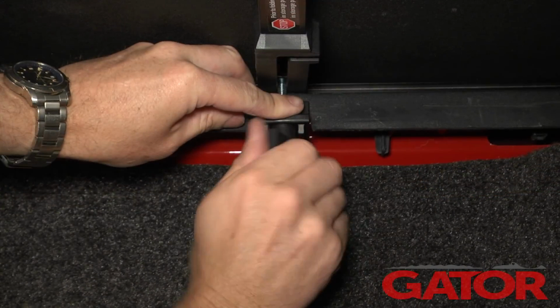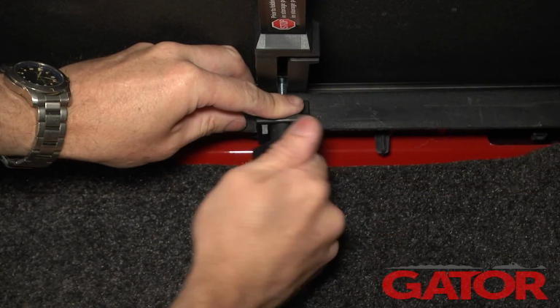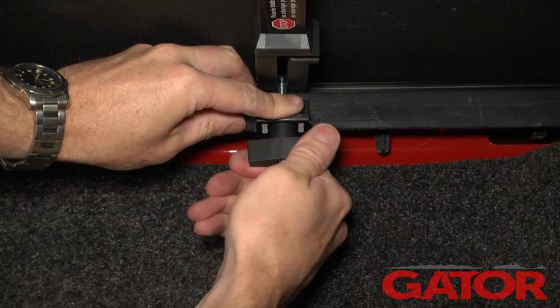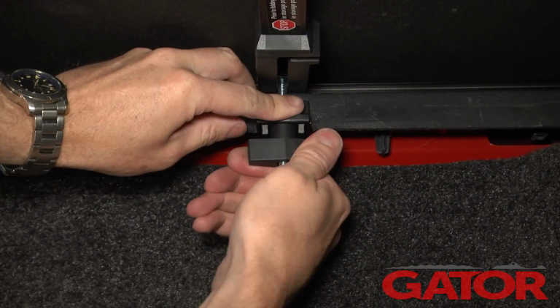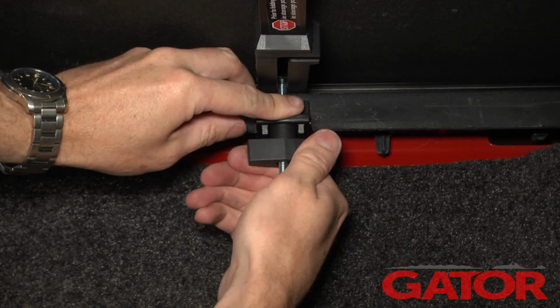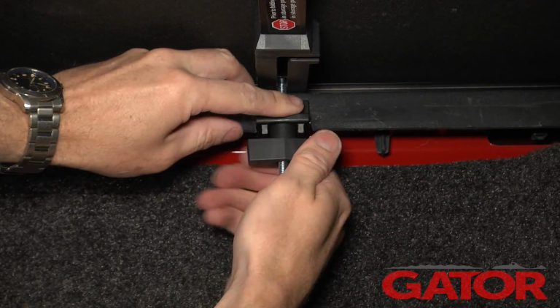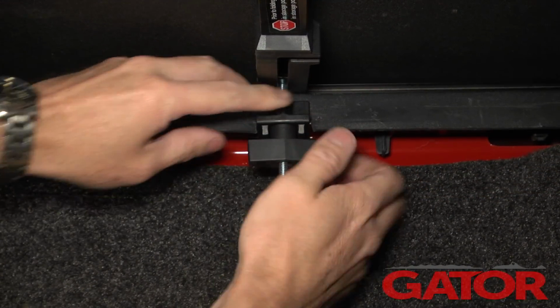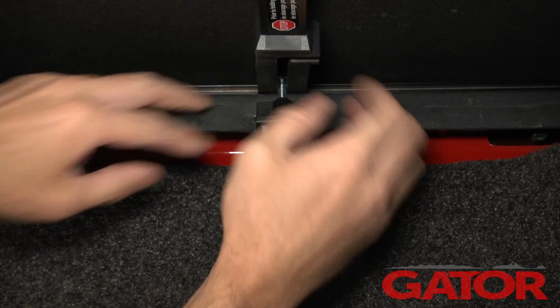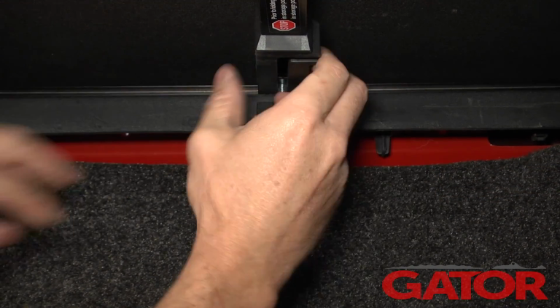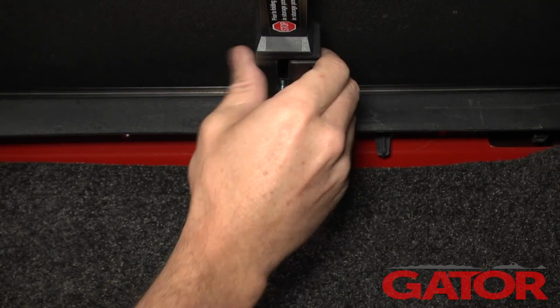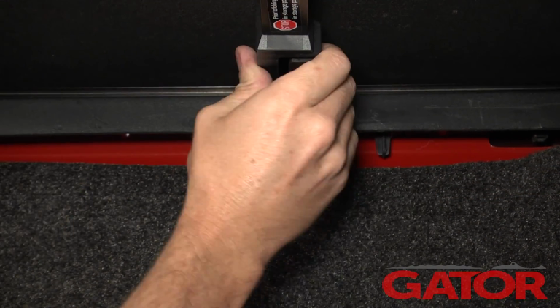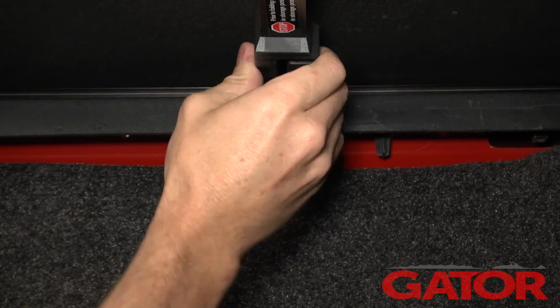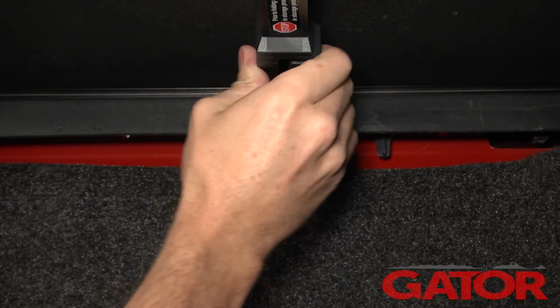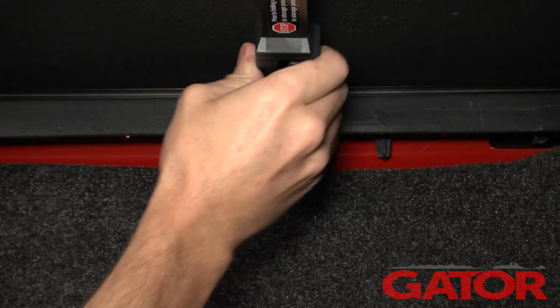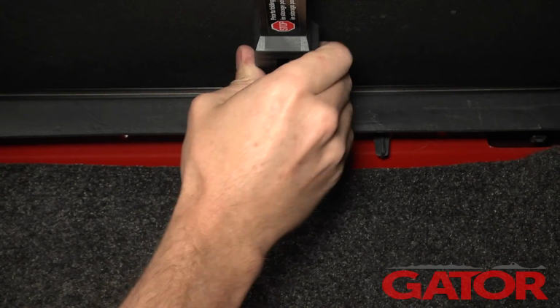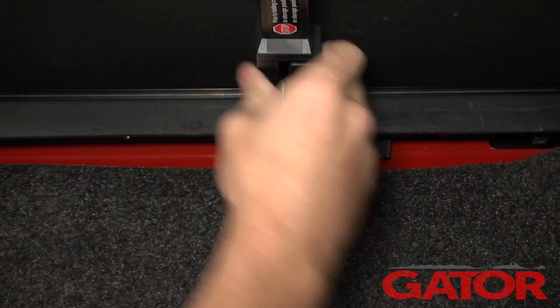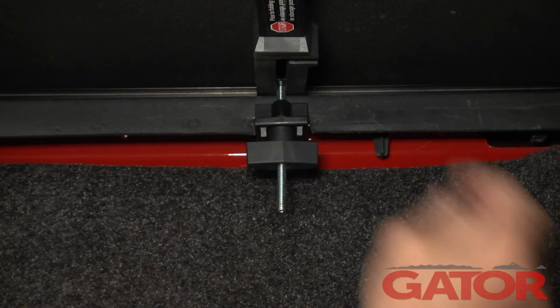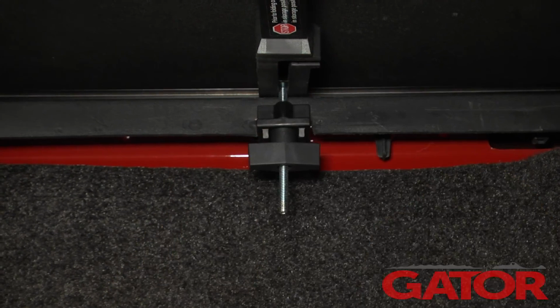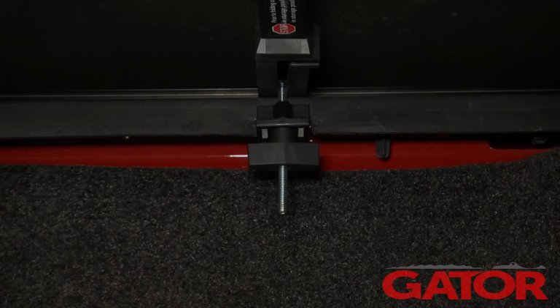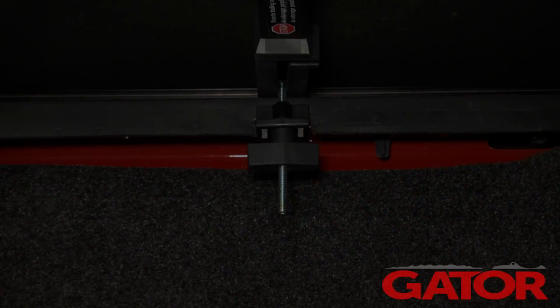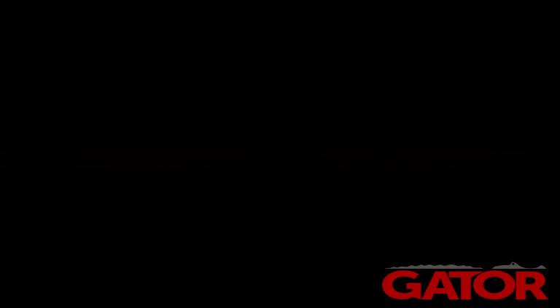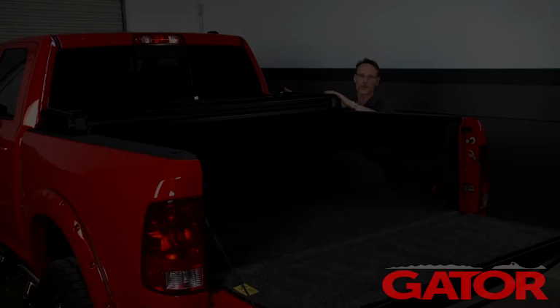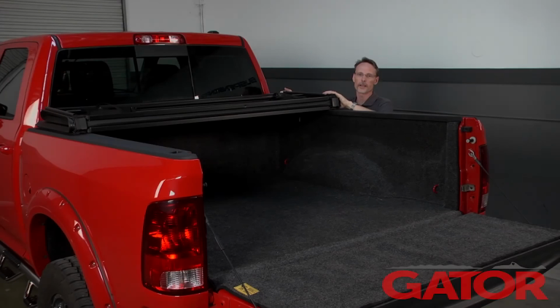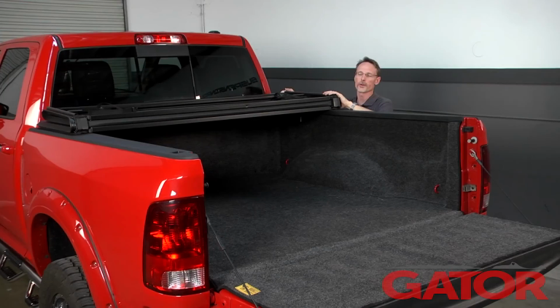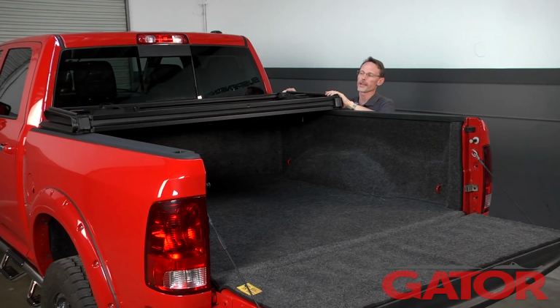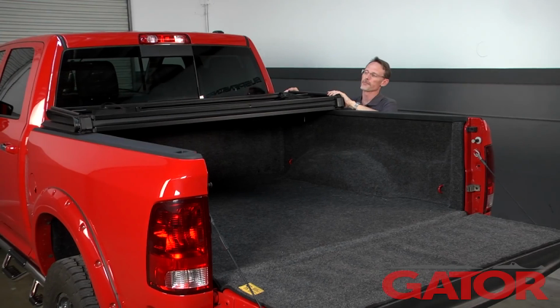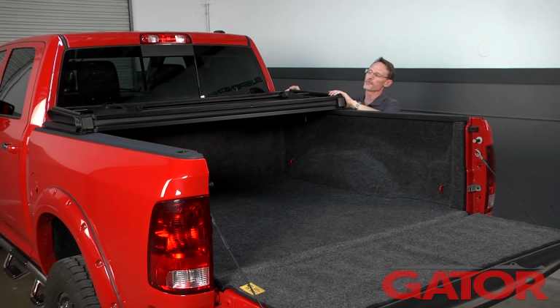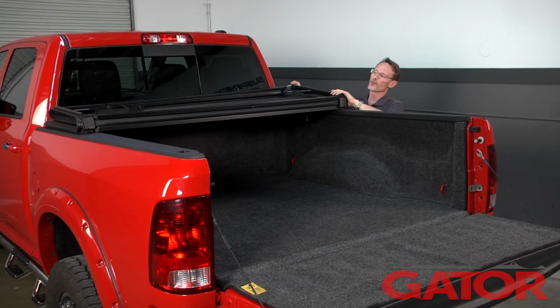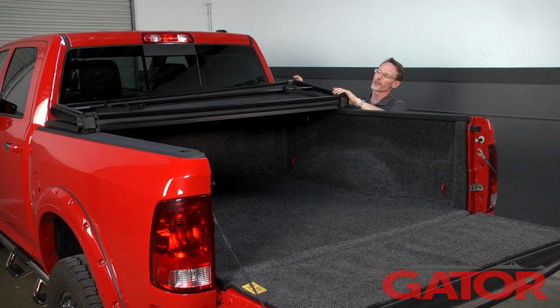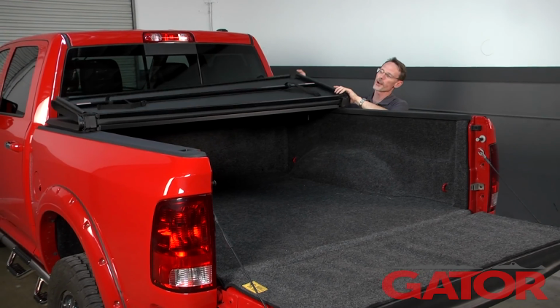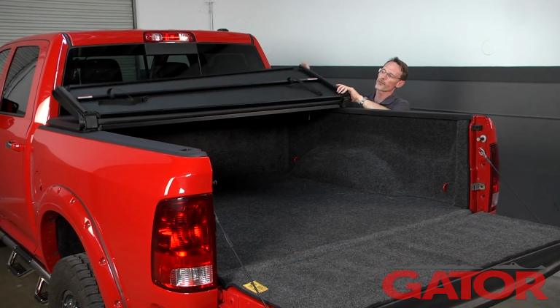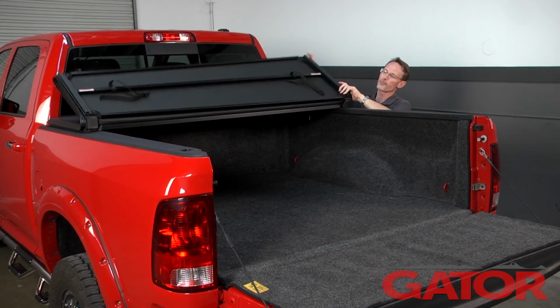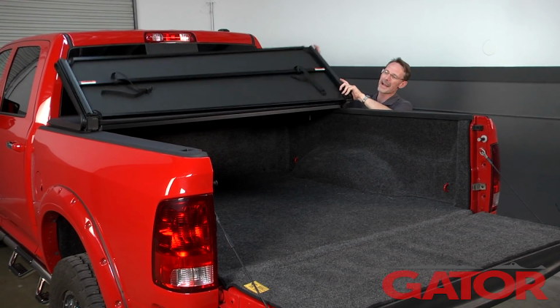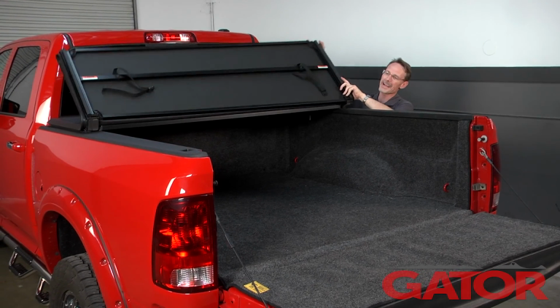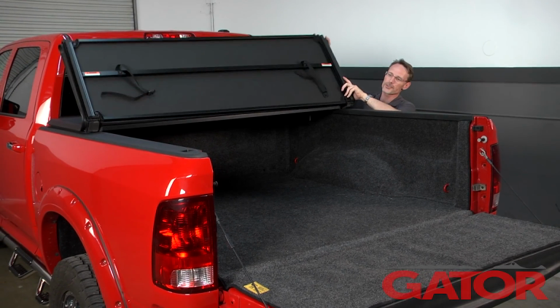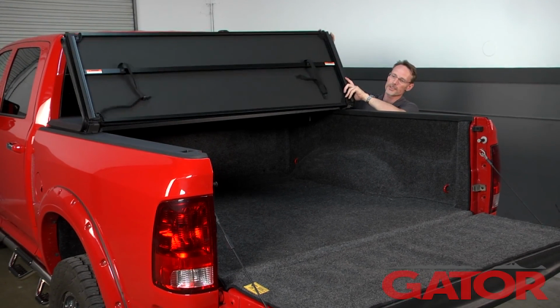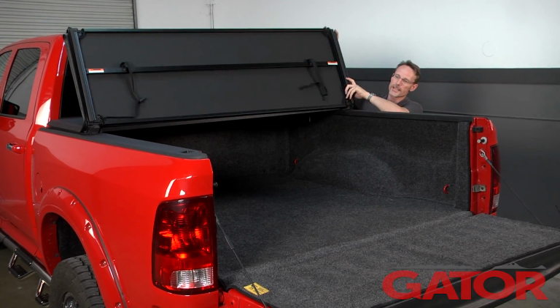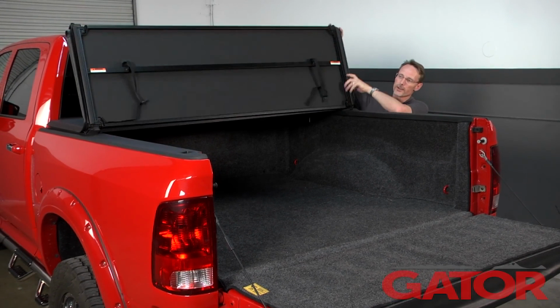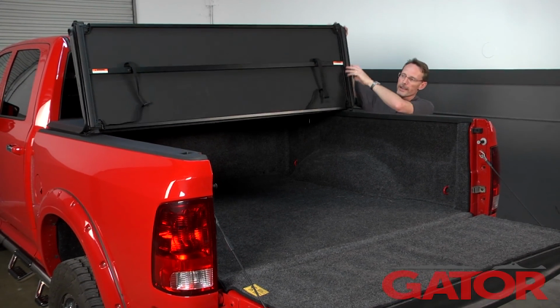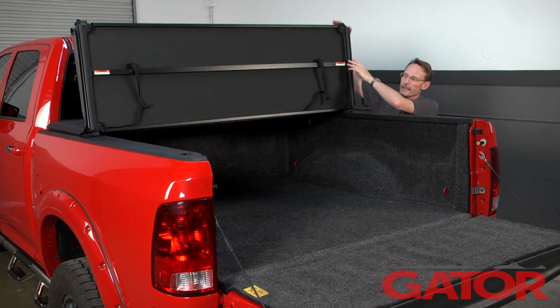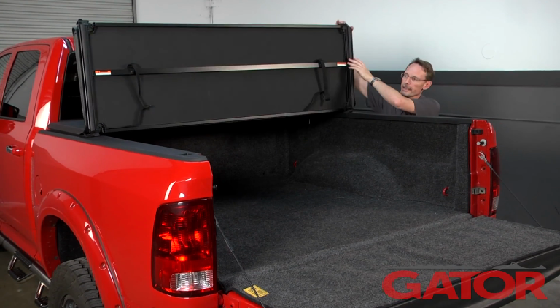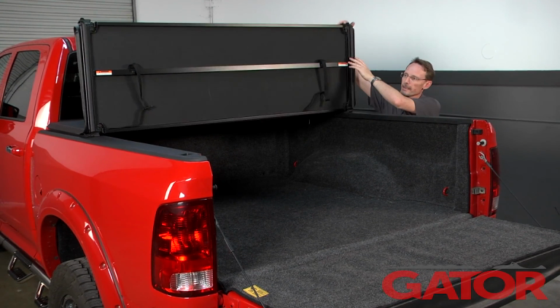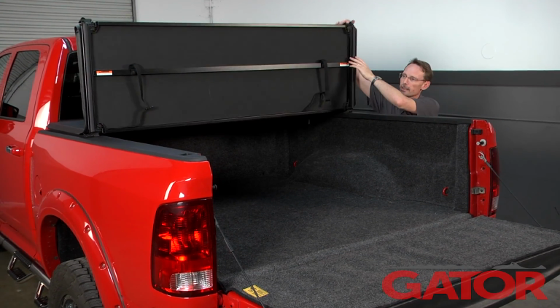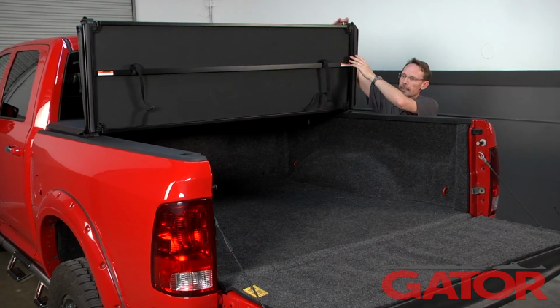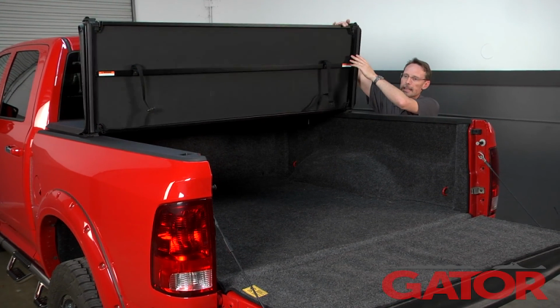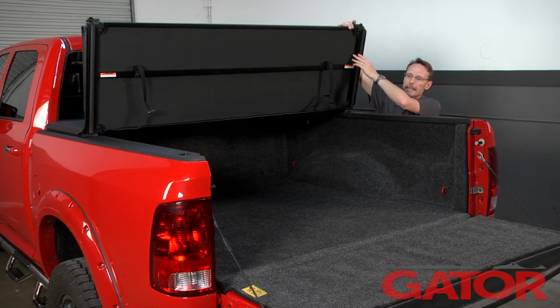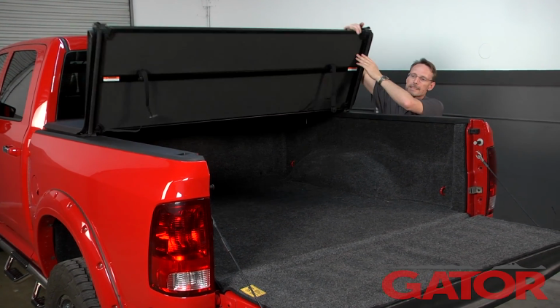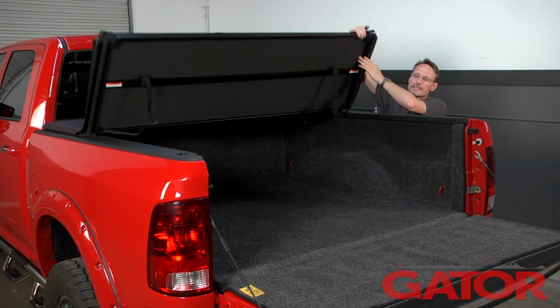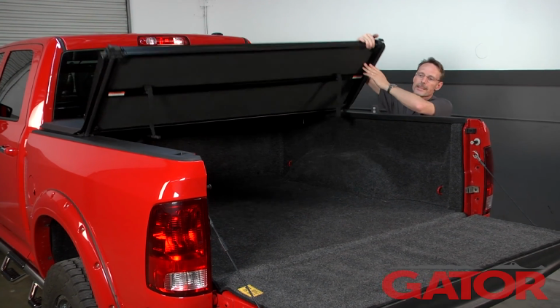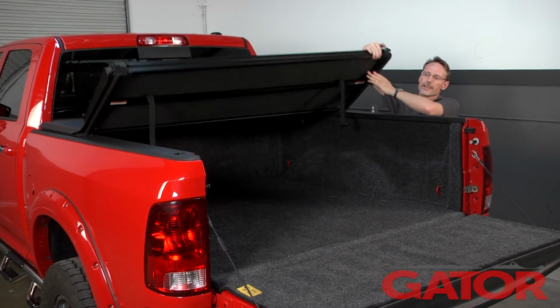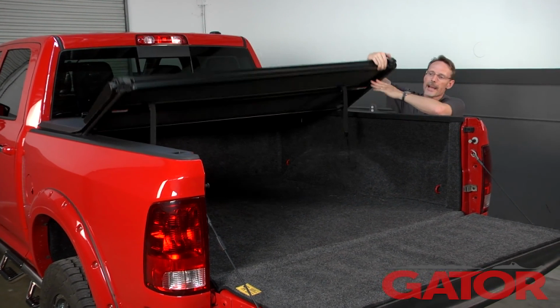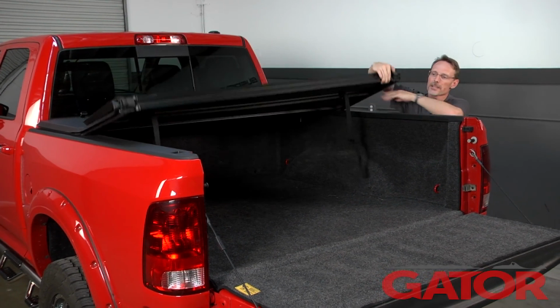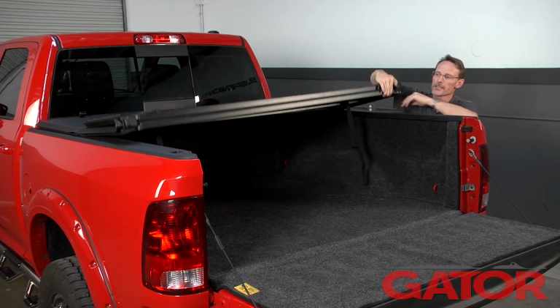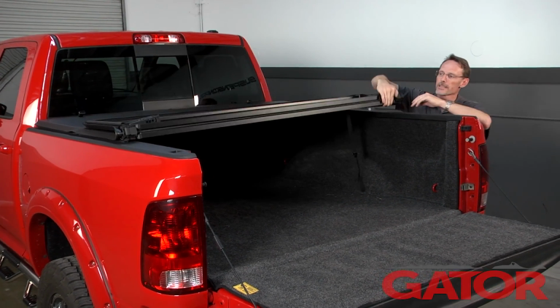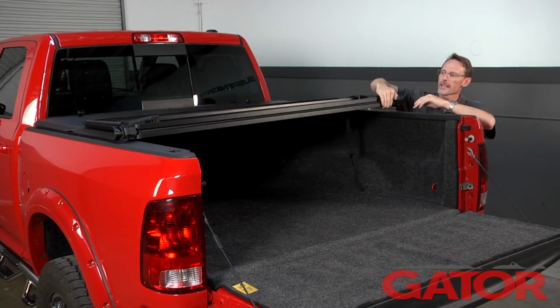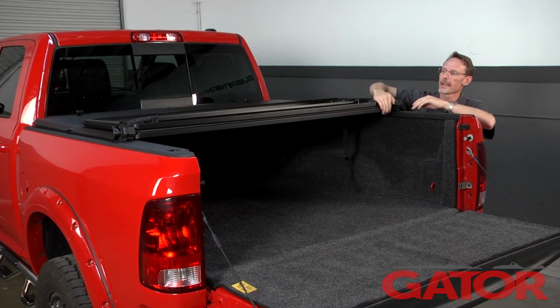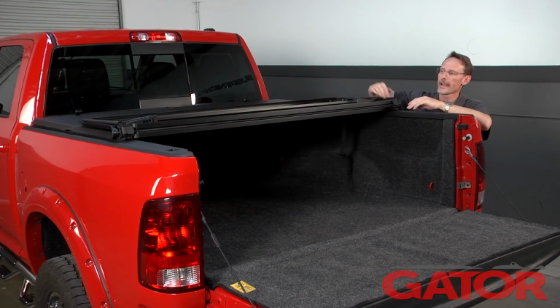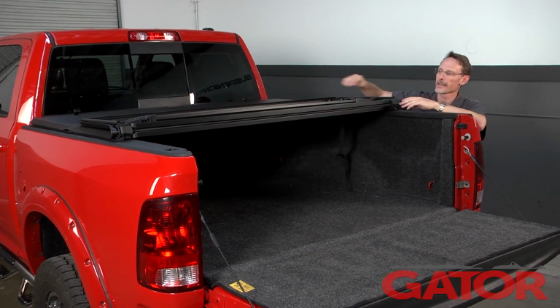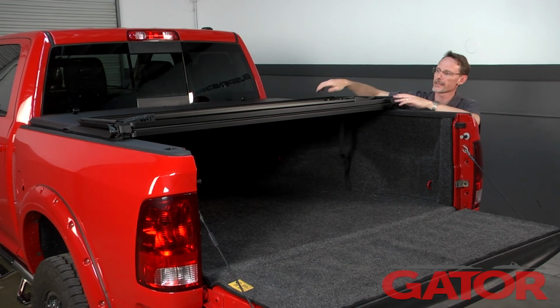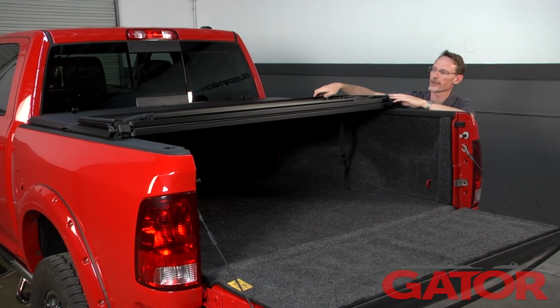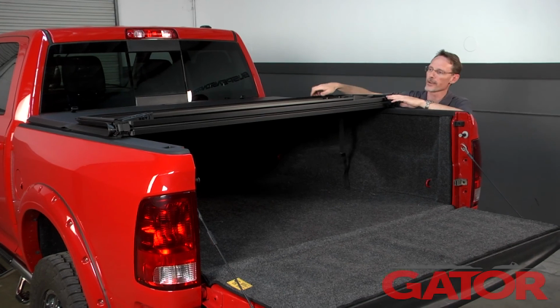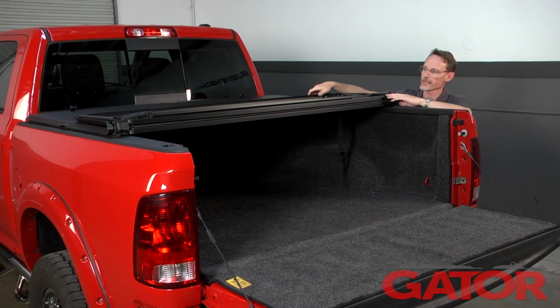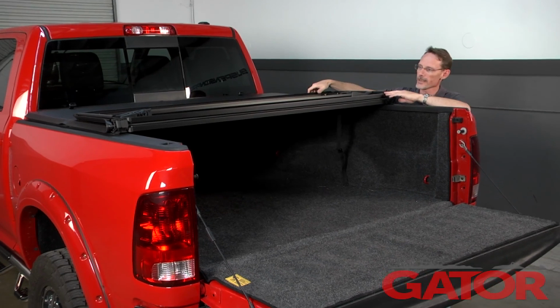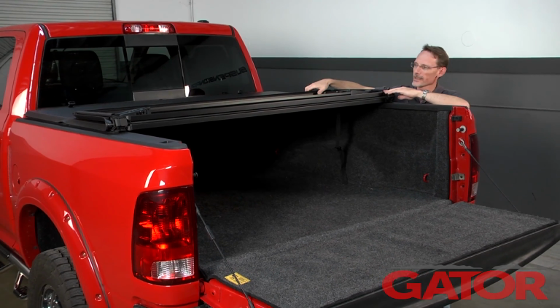Now repeat the same process on the opposite side. Then we can go ahead and fold the cover back to the tailgate again and set the latches at the tailgate side.